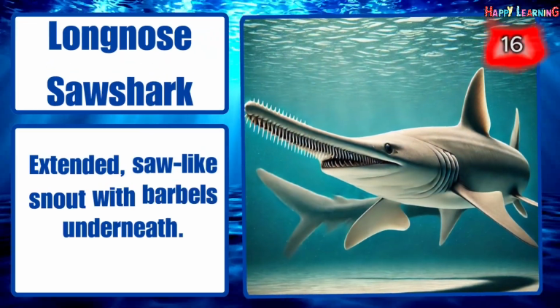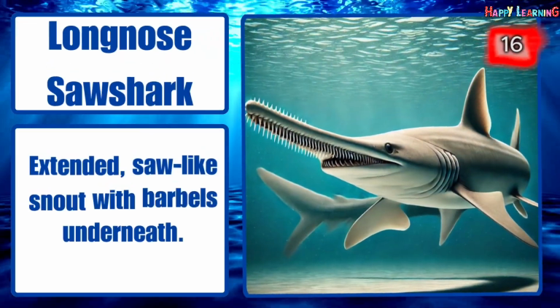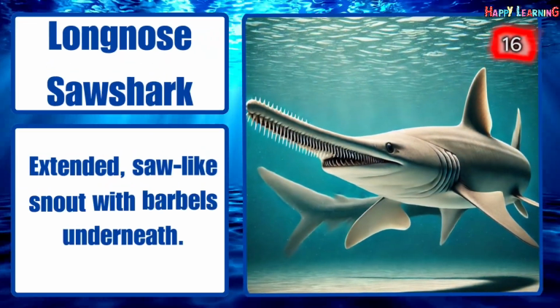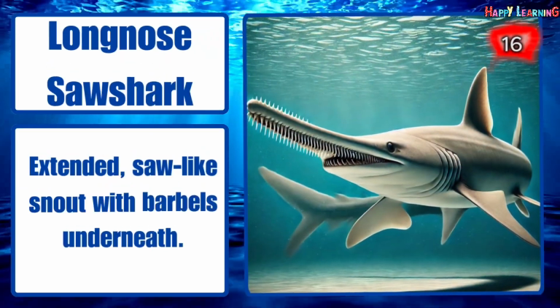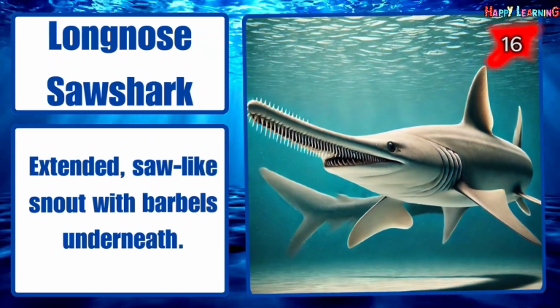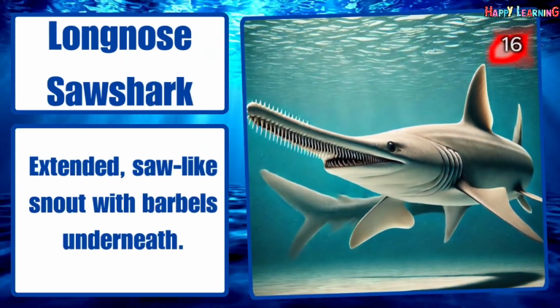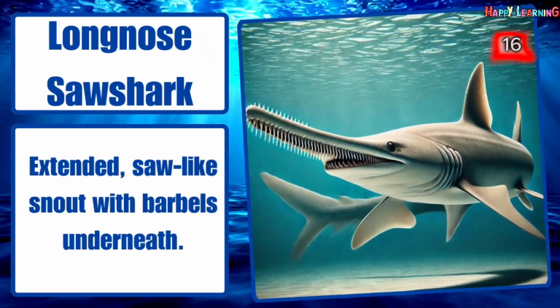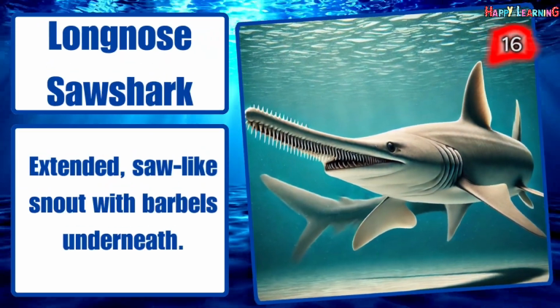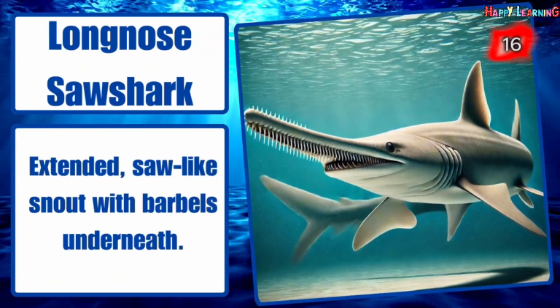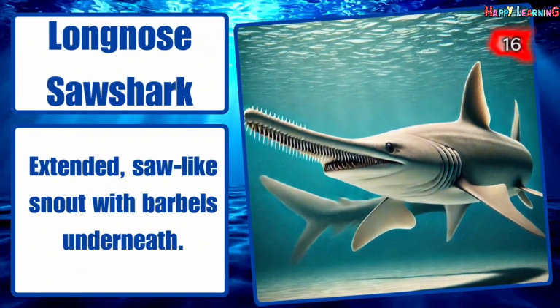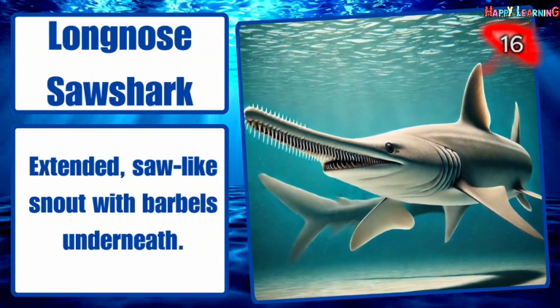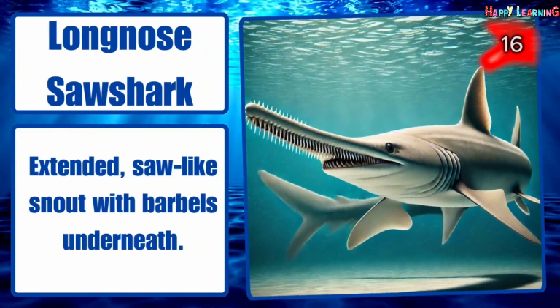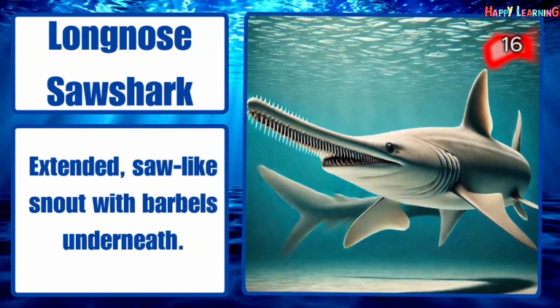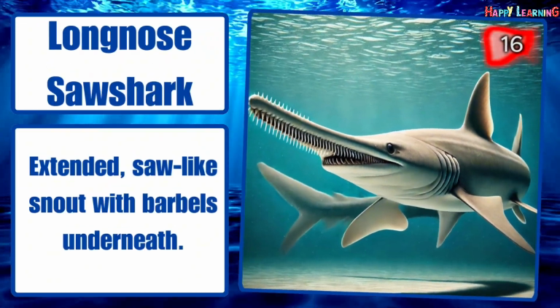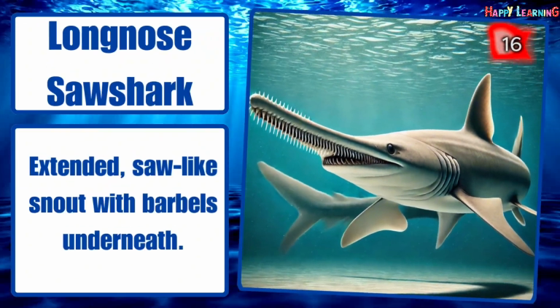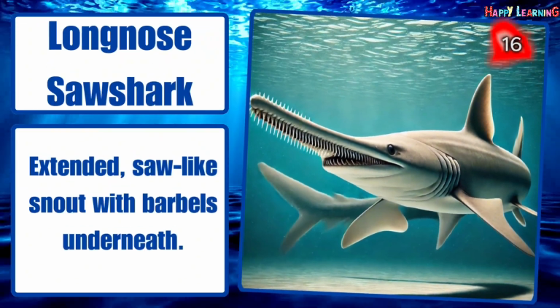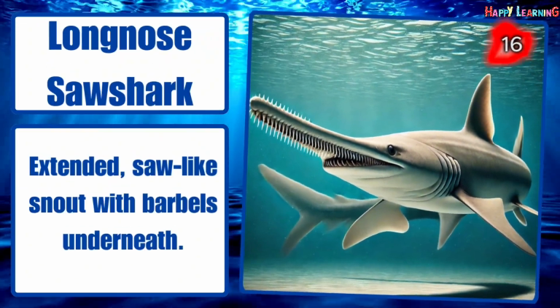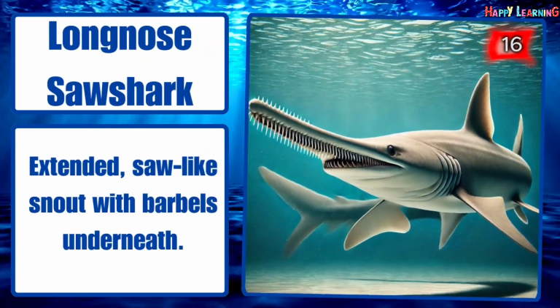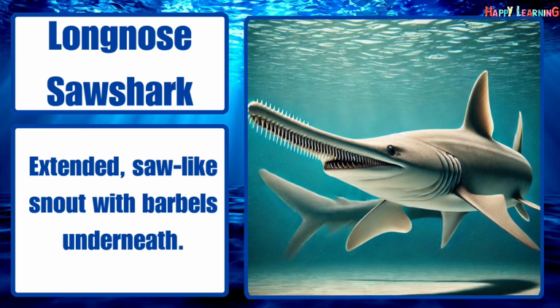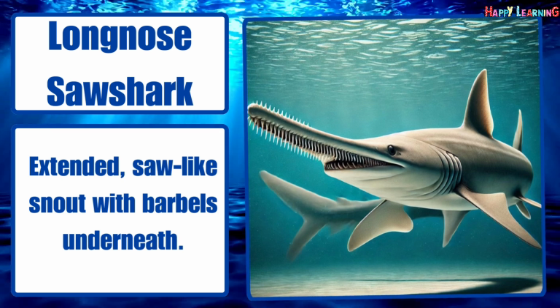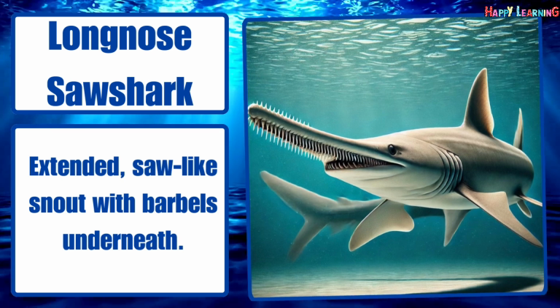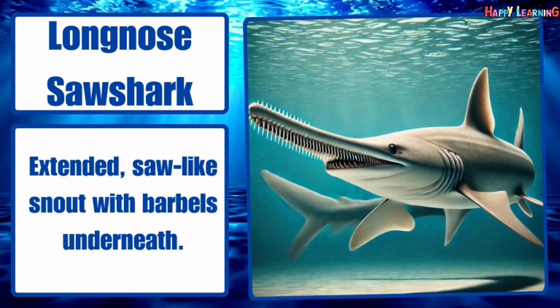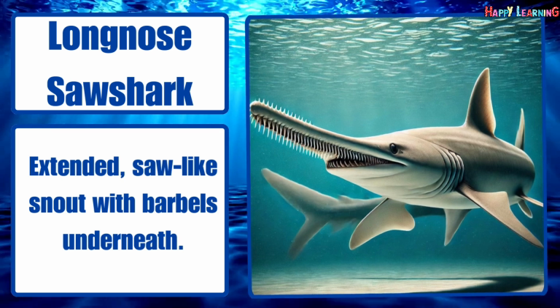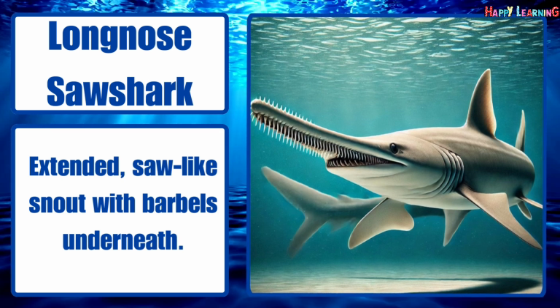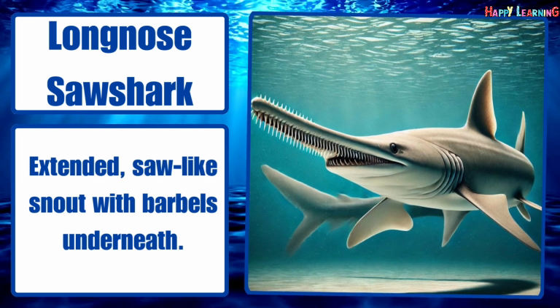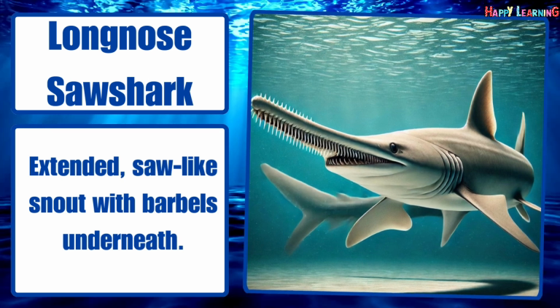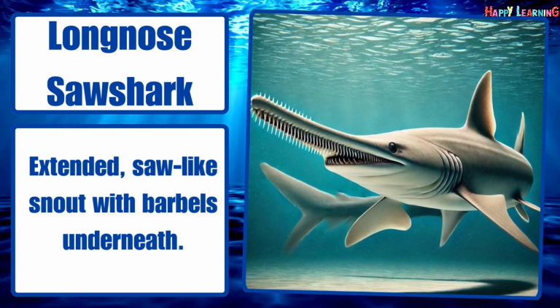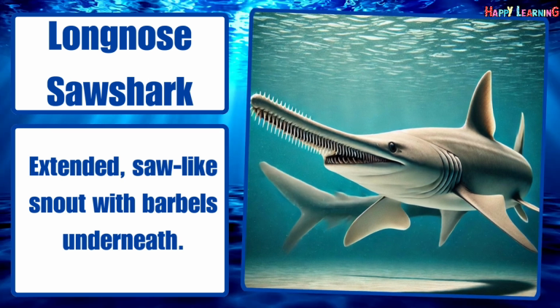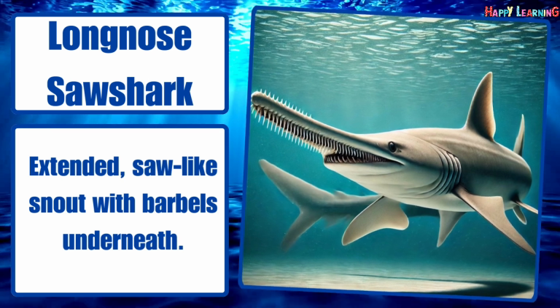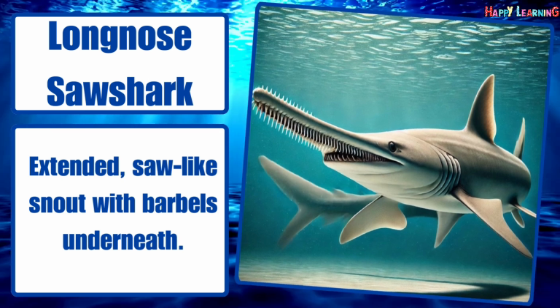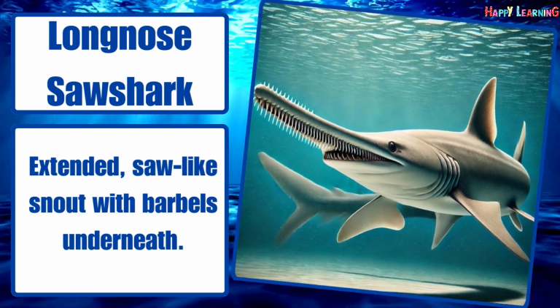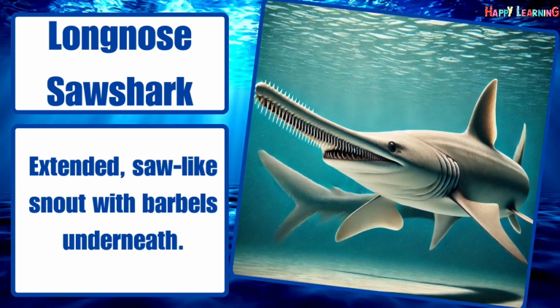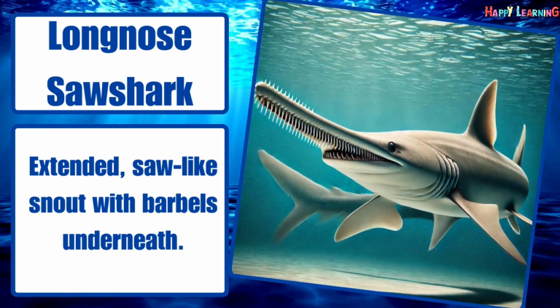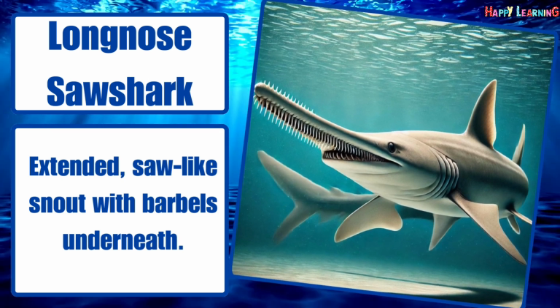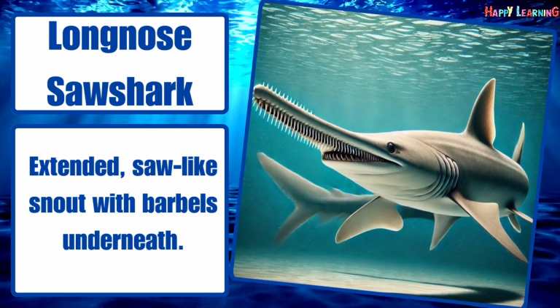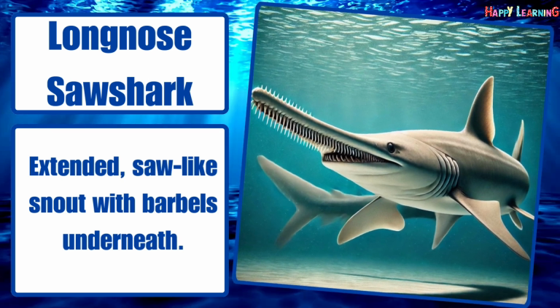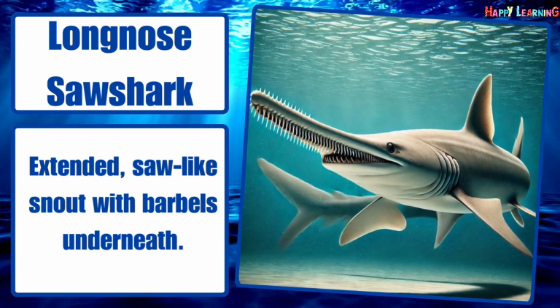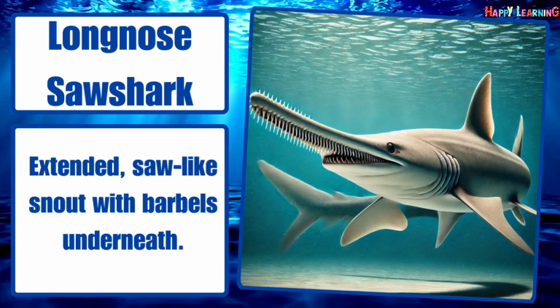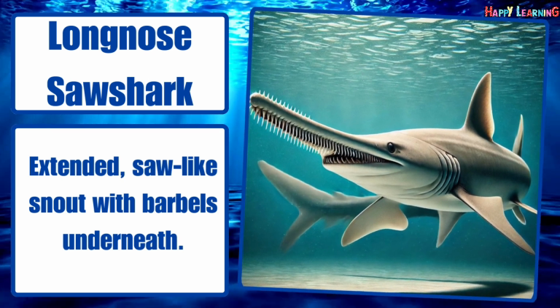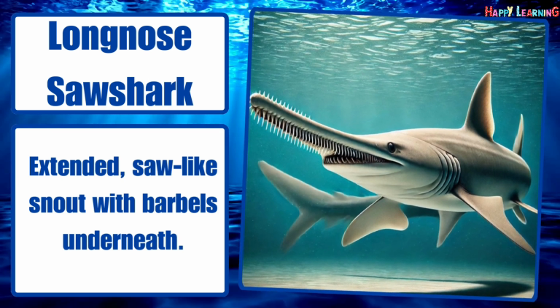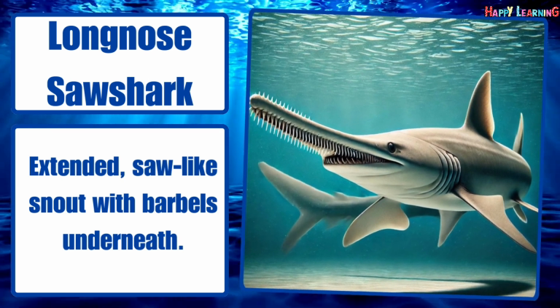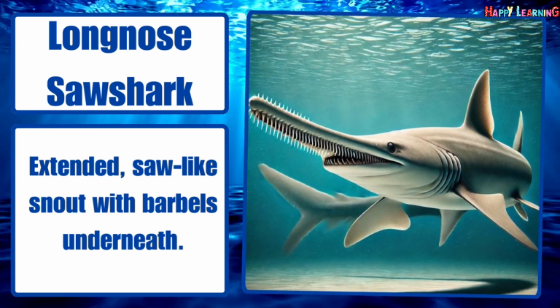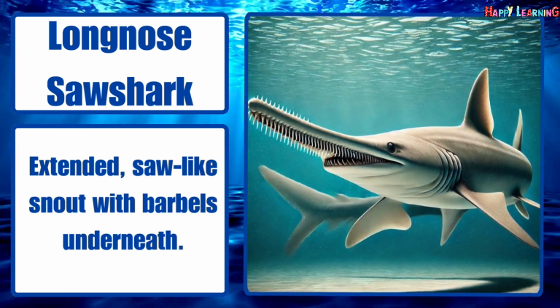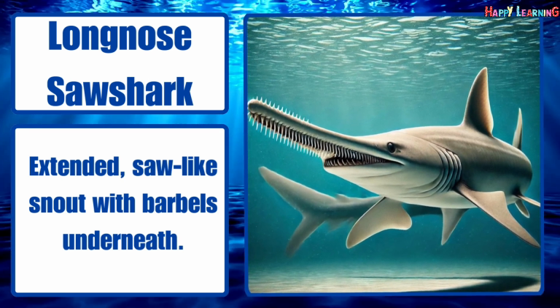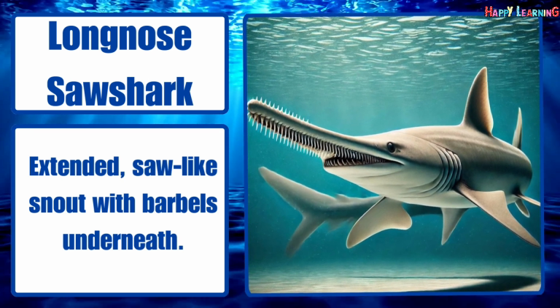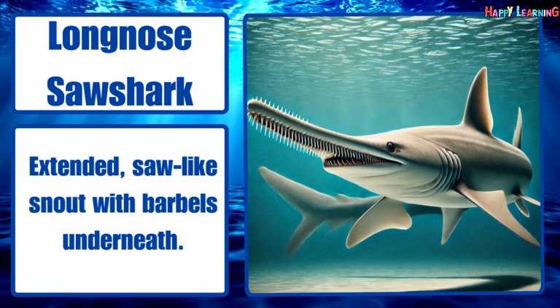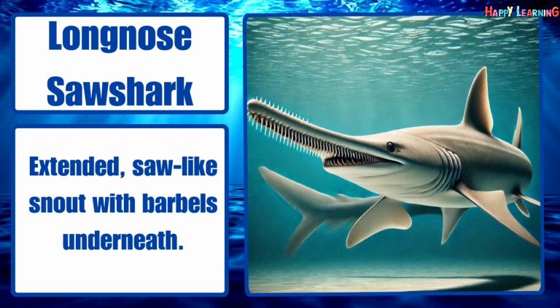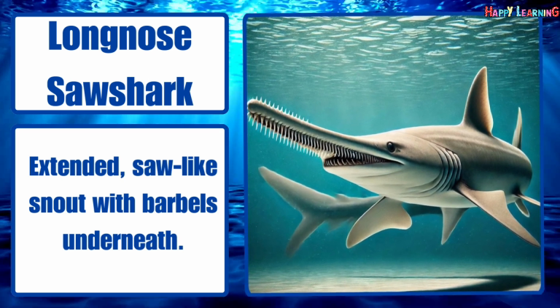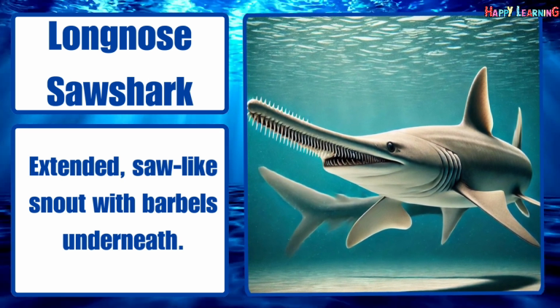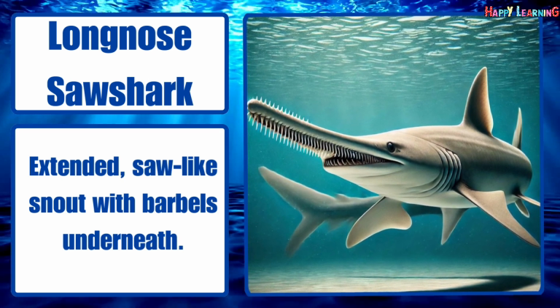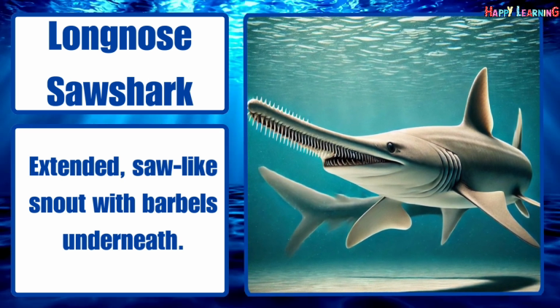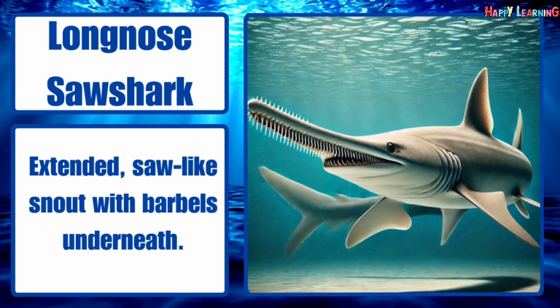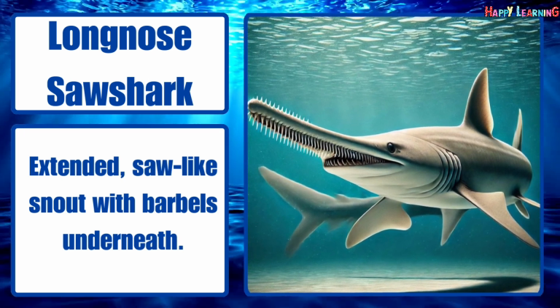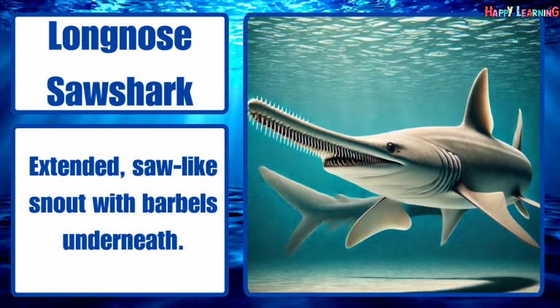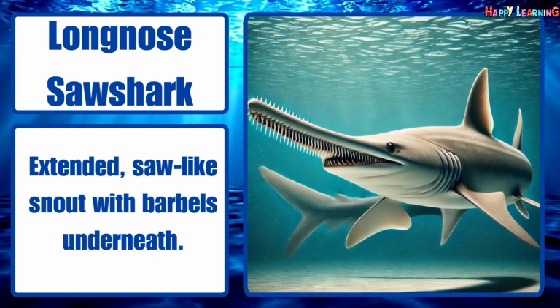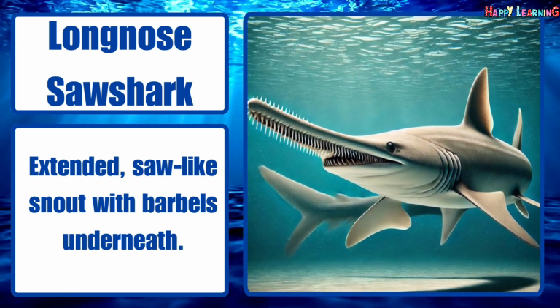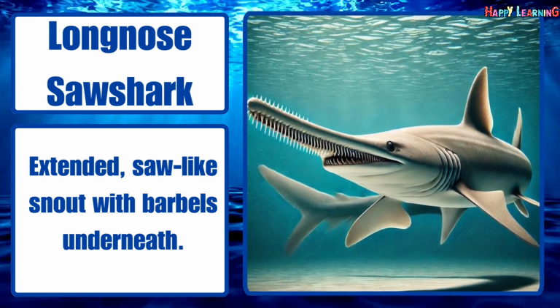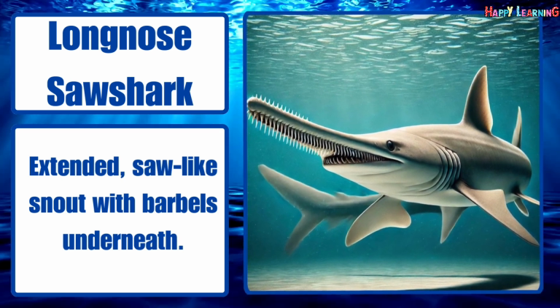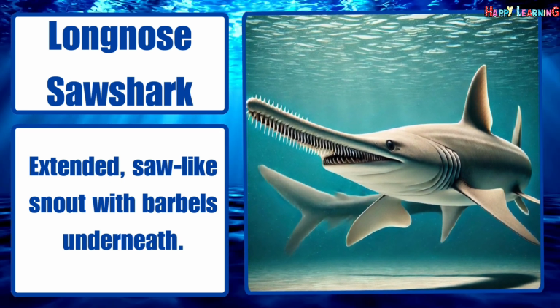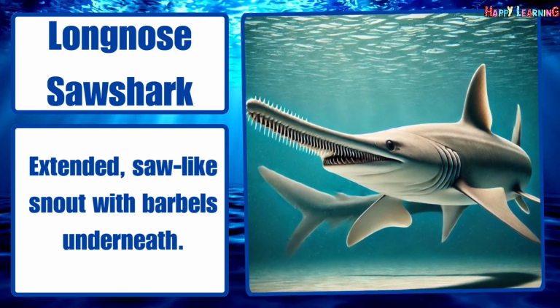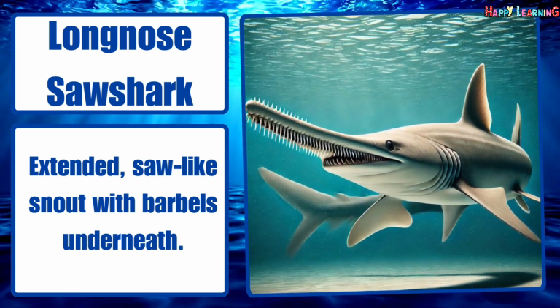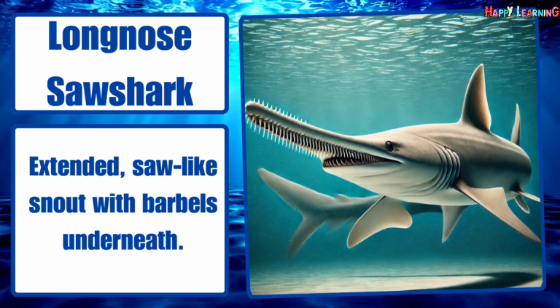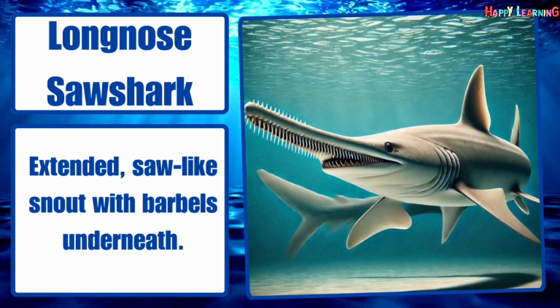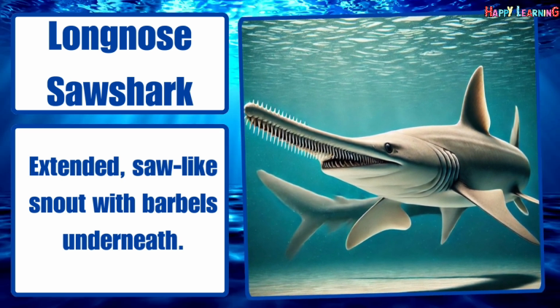Long-nosed saw shark. Extended, serrated snout with barbels underneath.